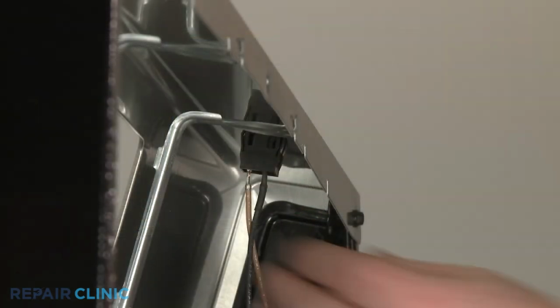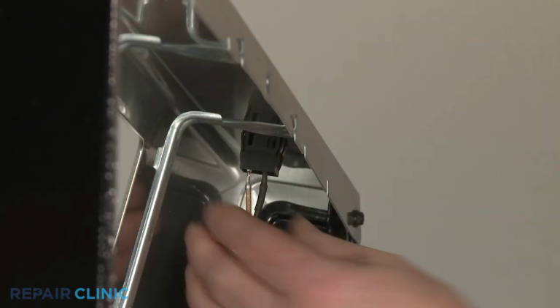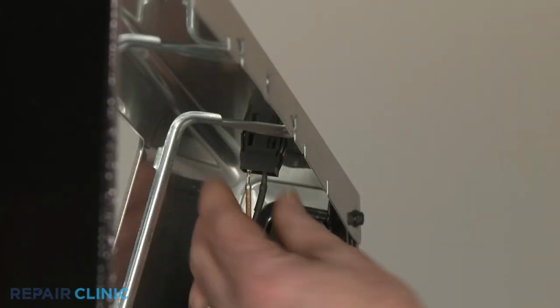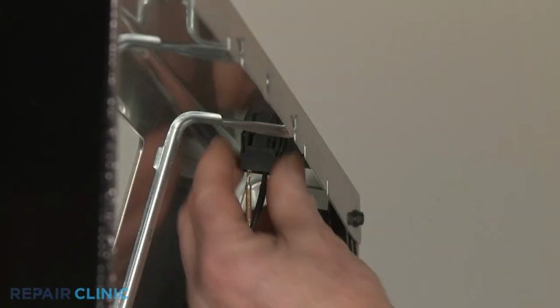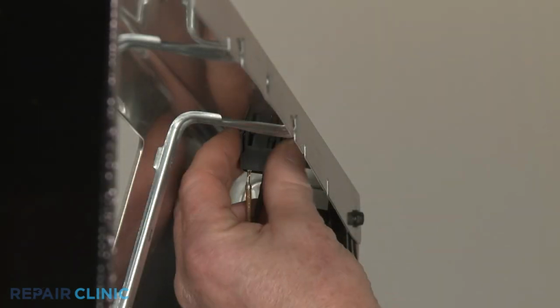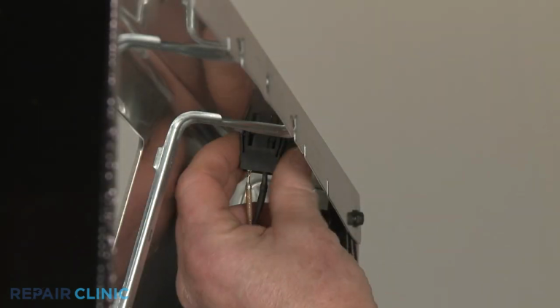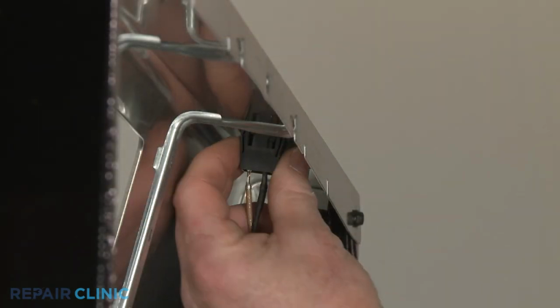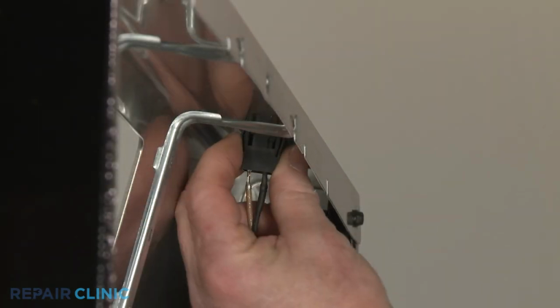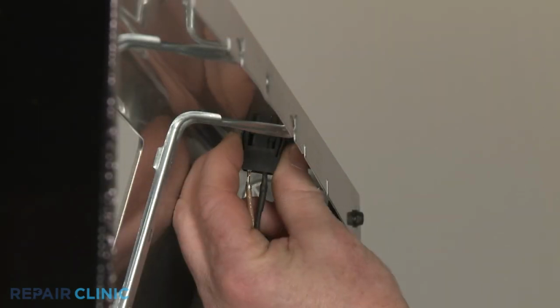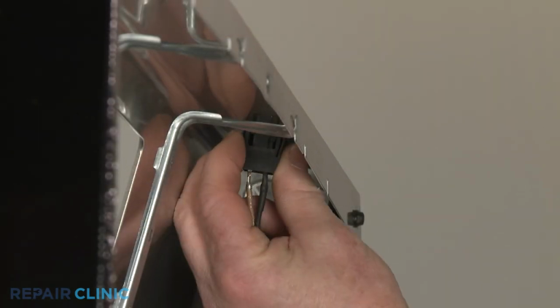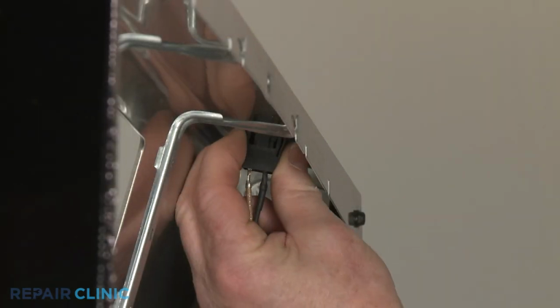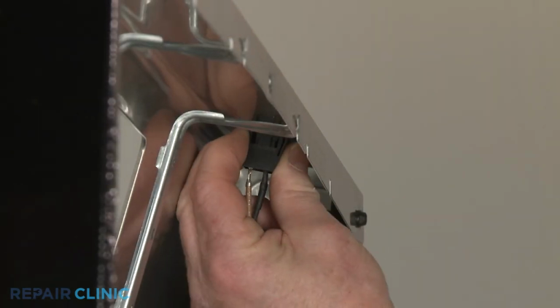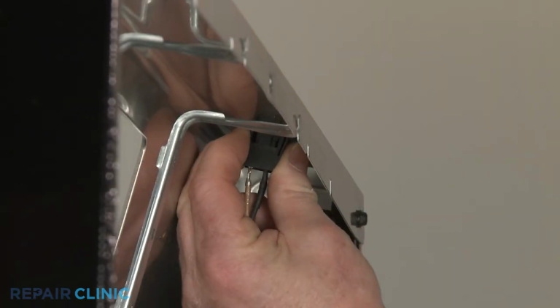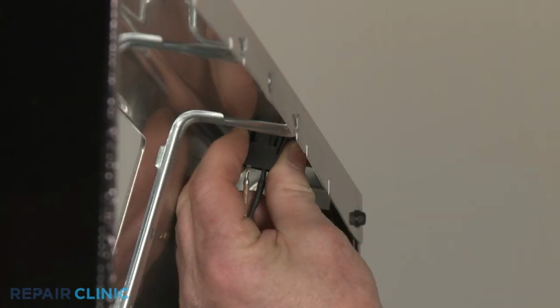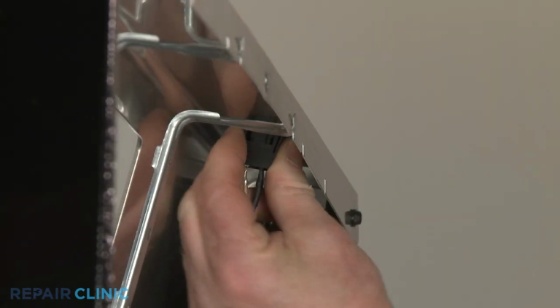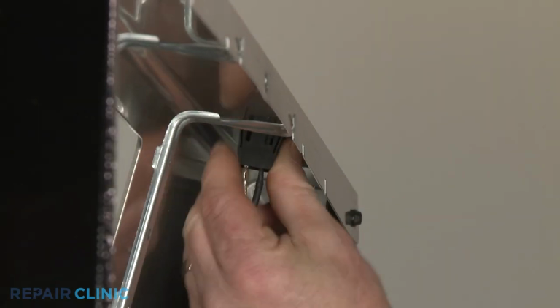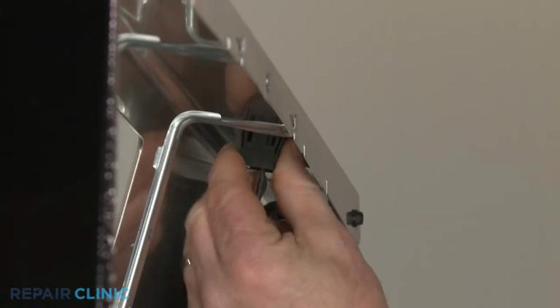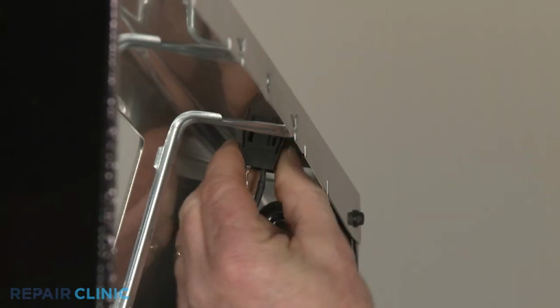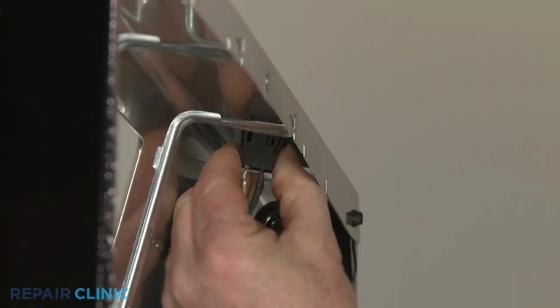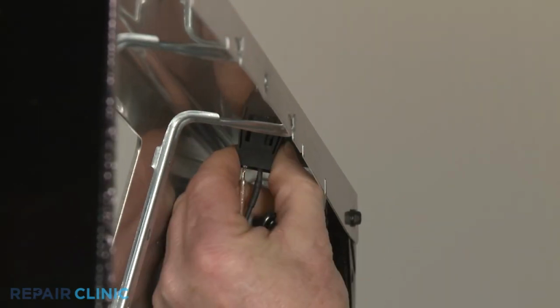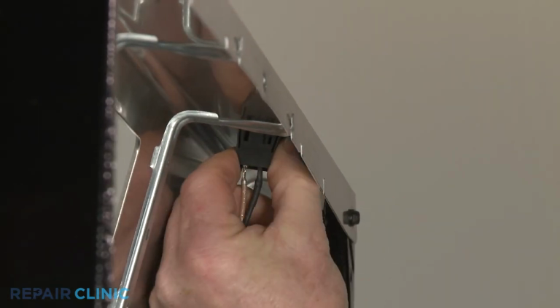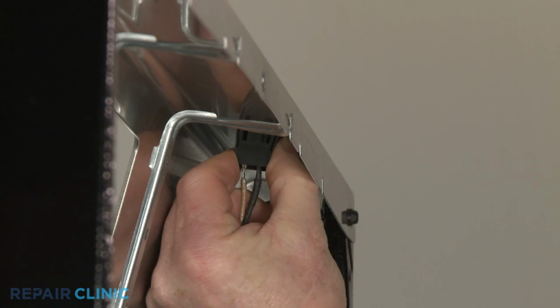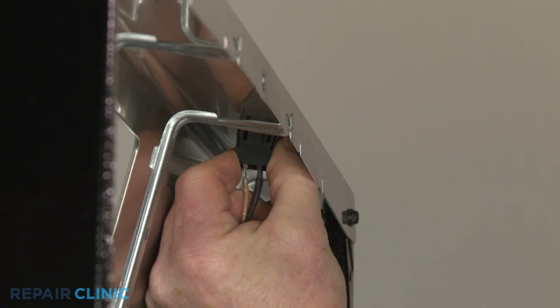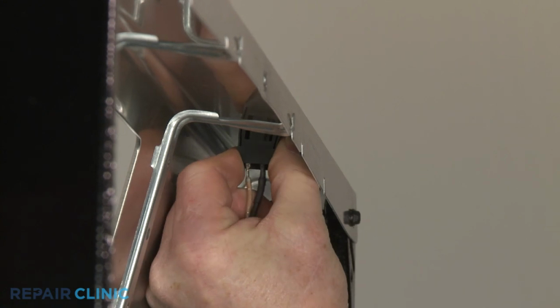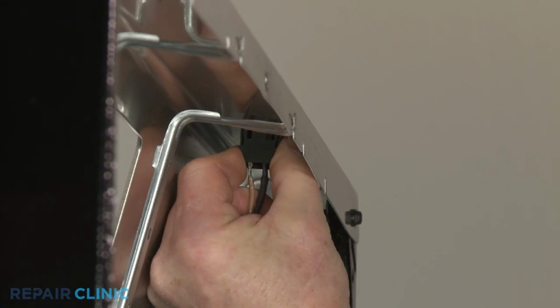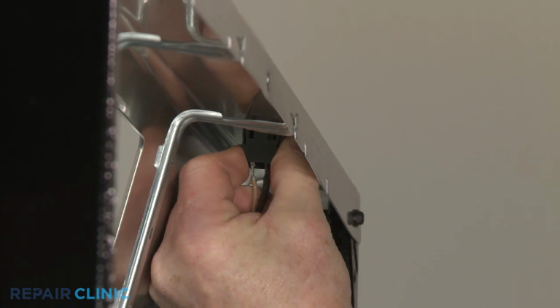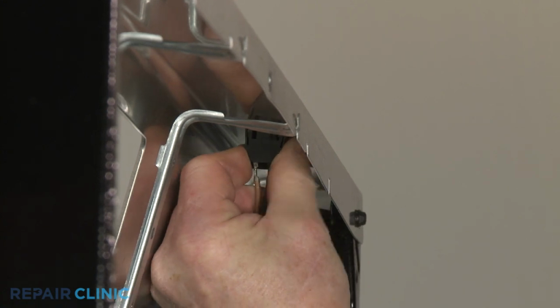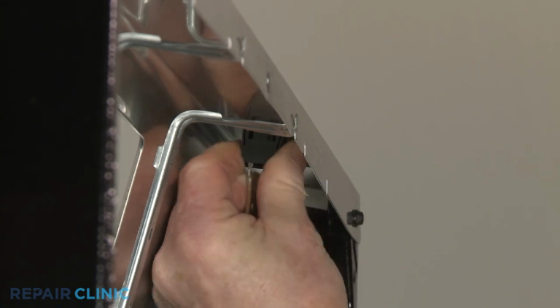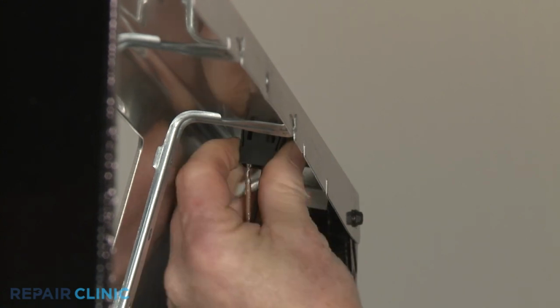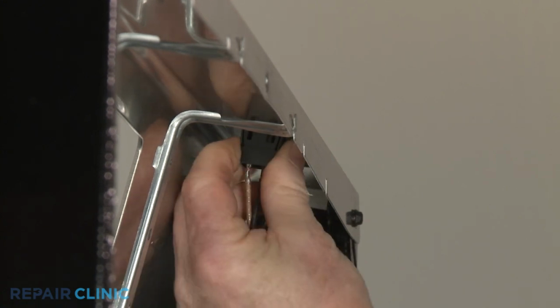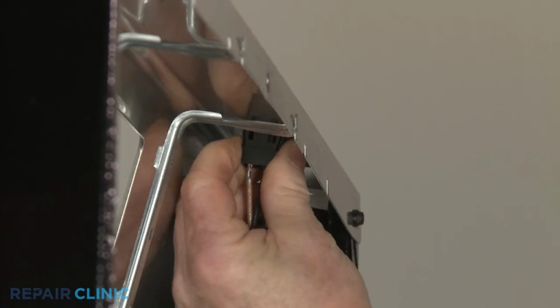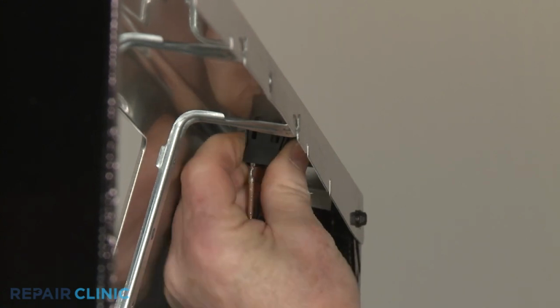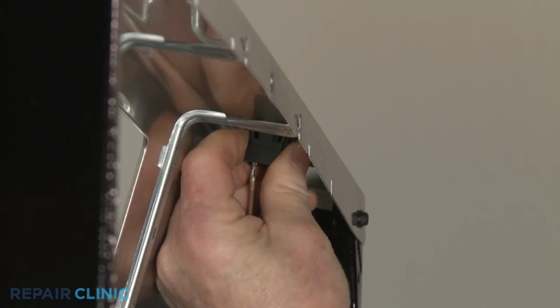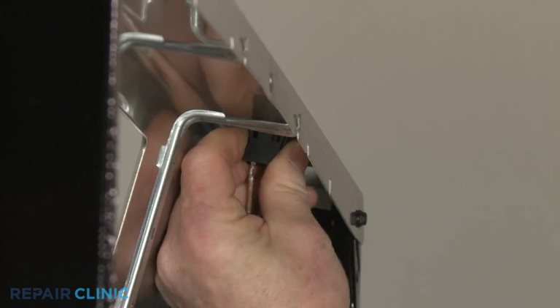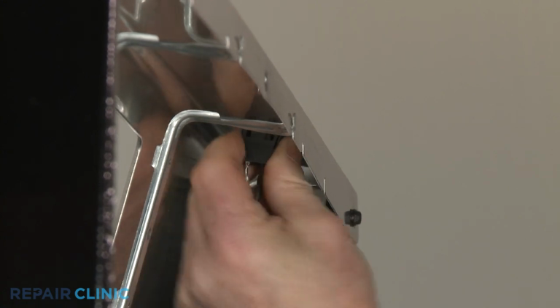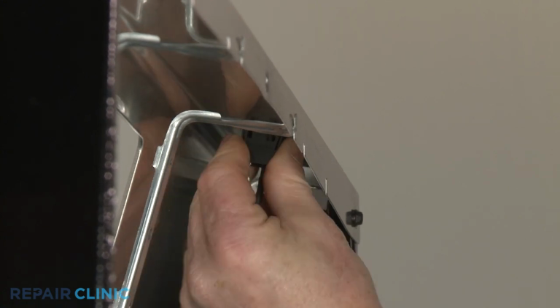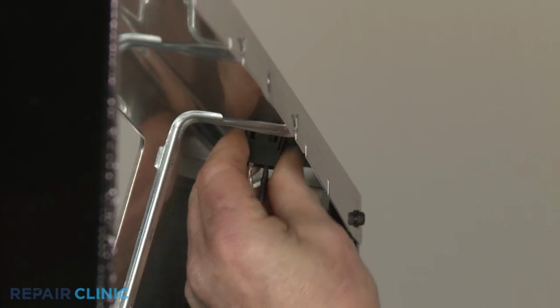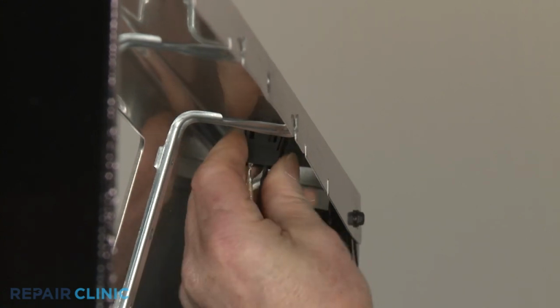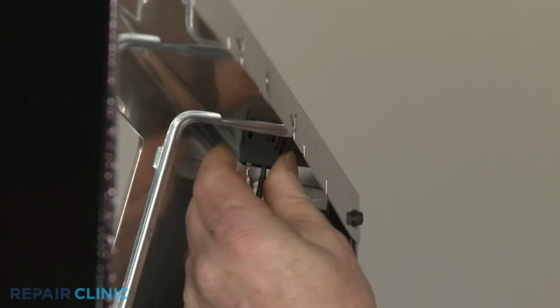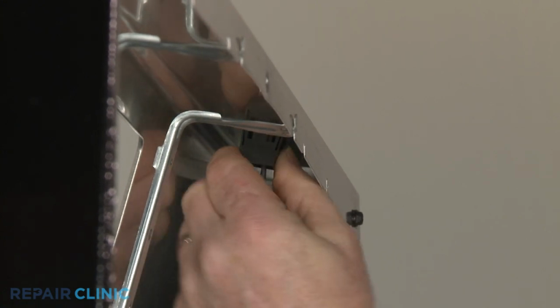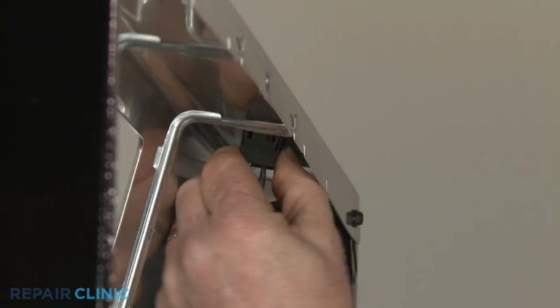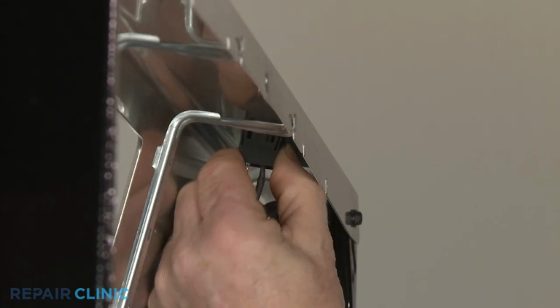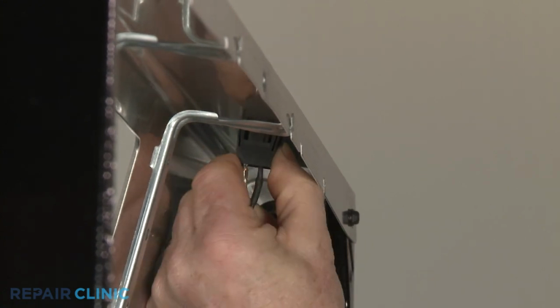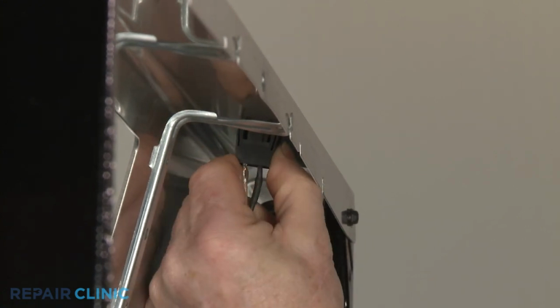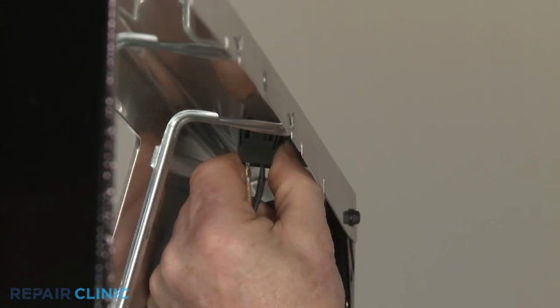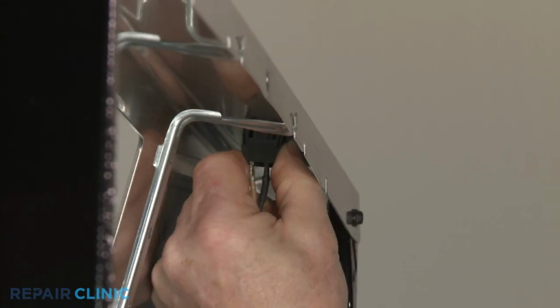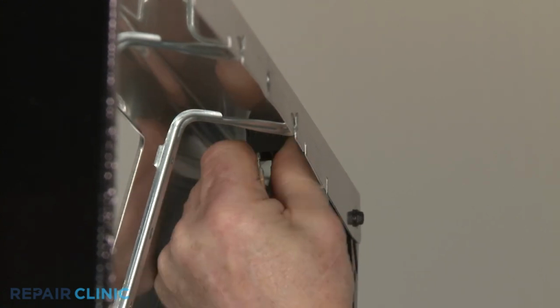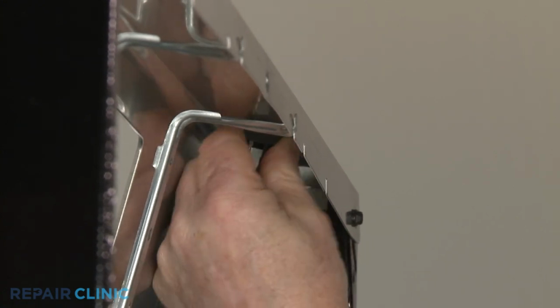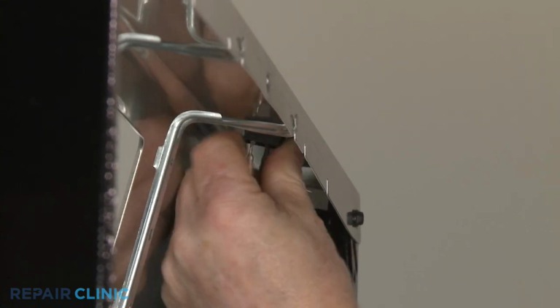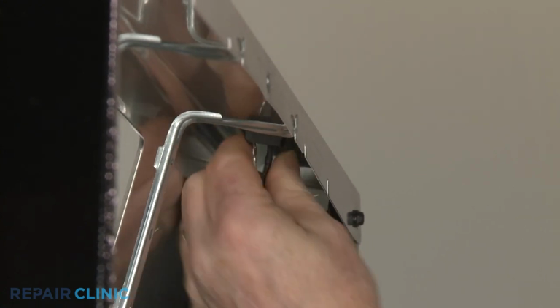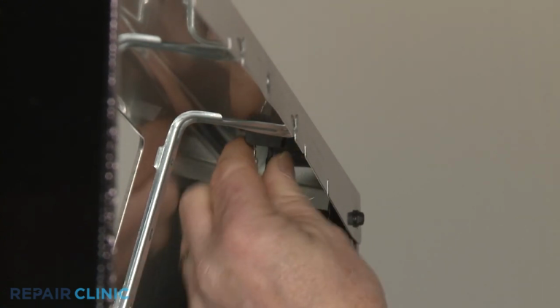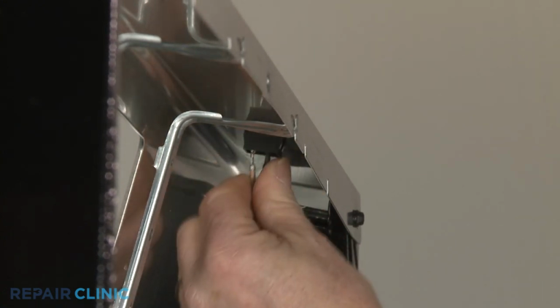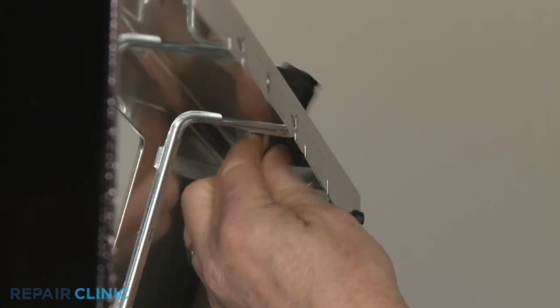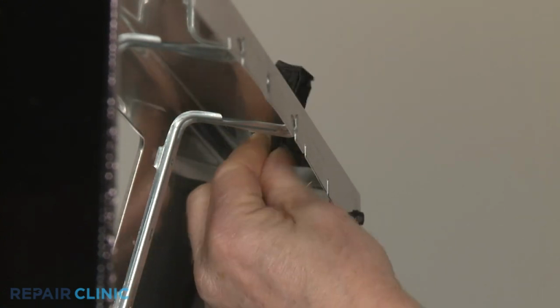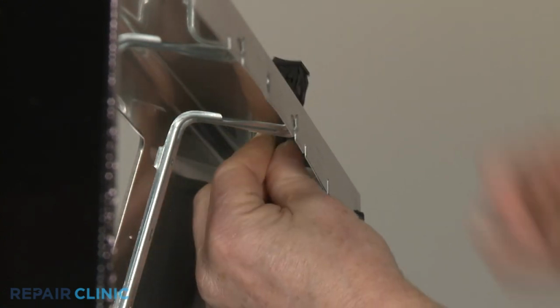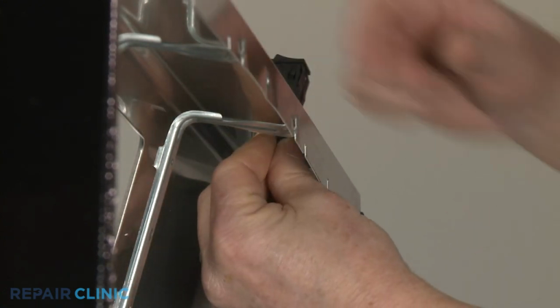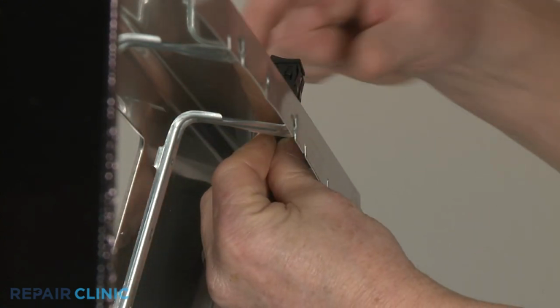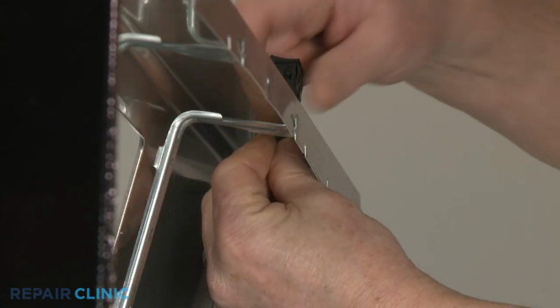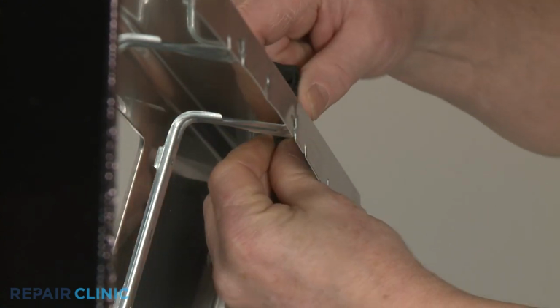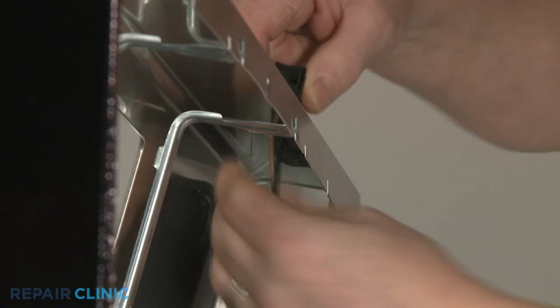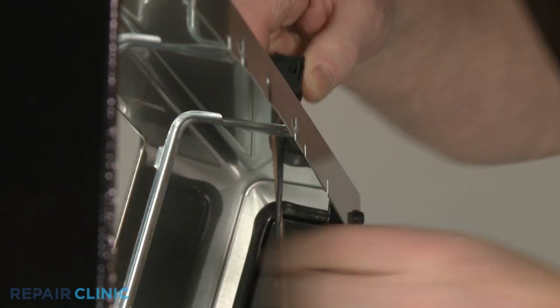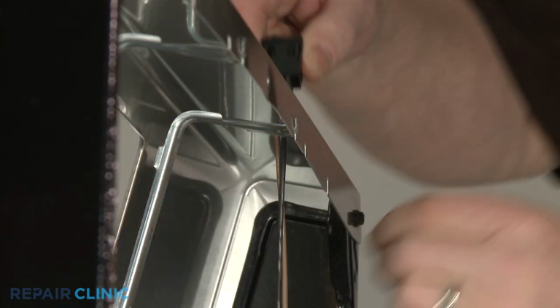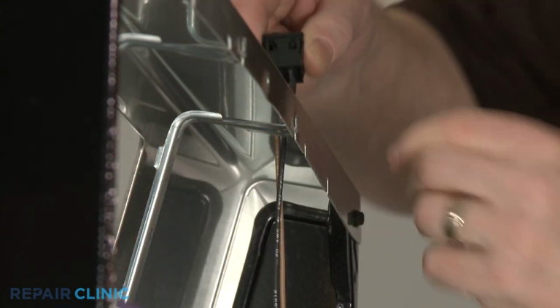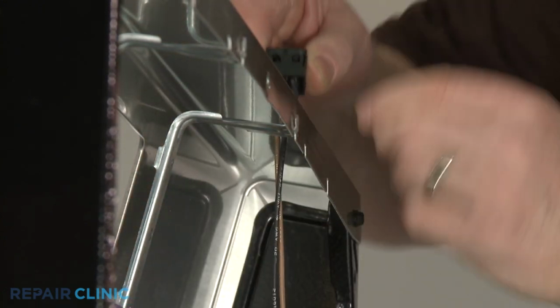You can remove the oven light switch from the panel by depressing the side retaining tabs, then detach the wires.